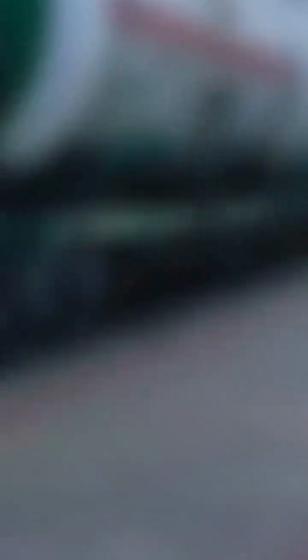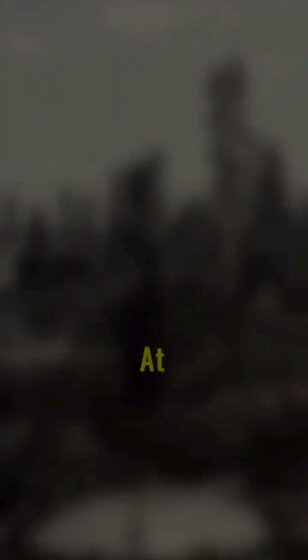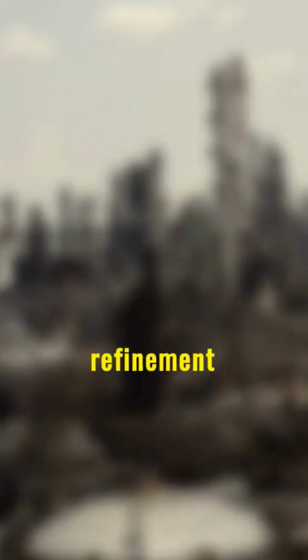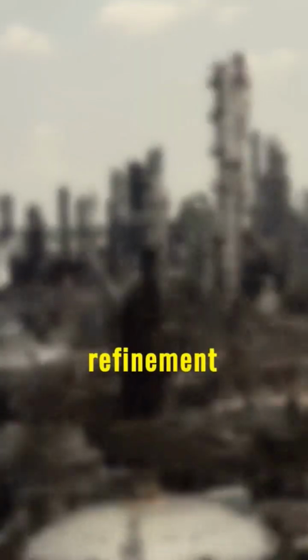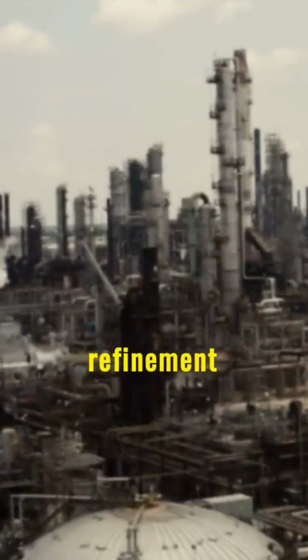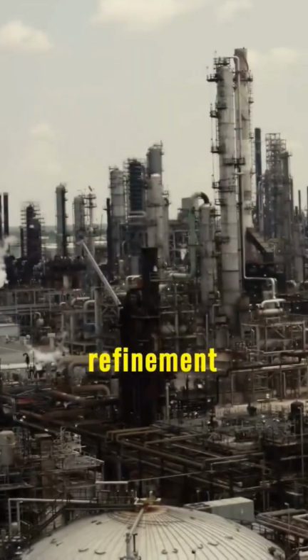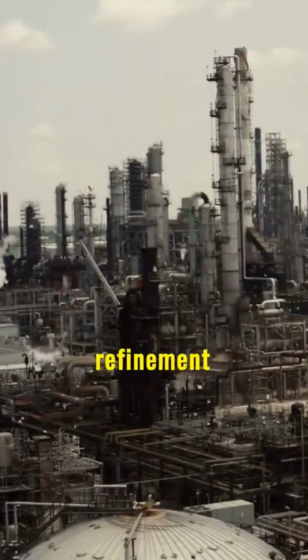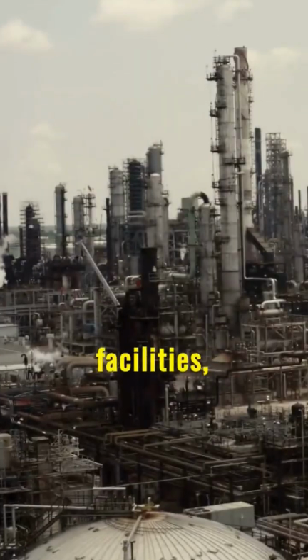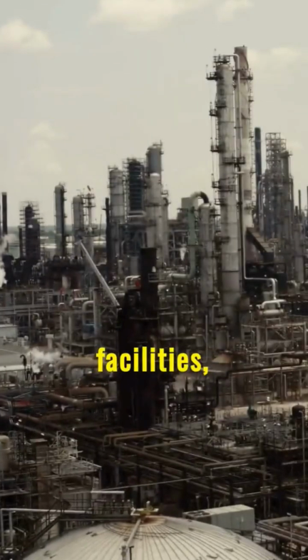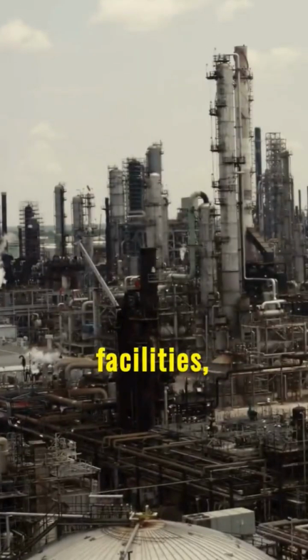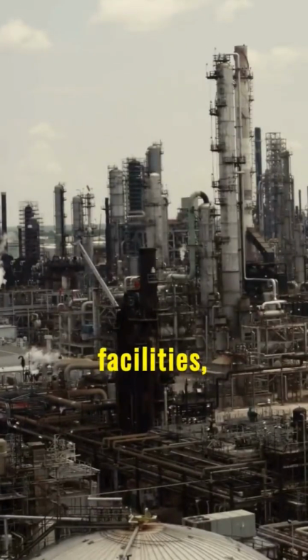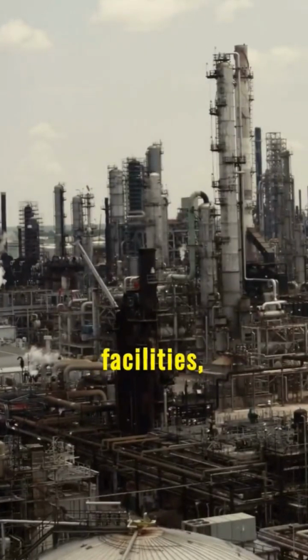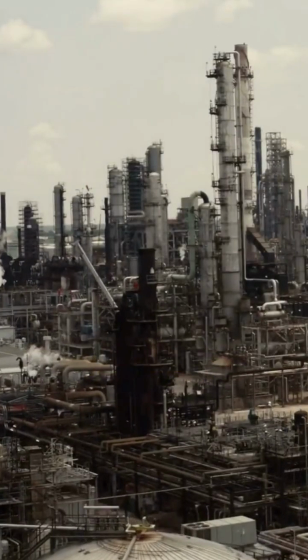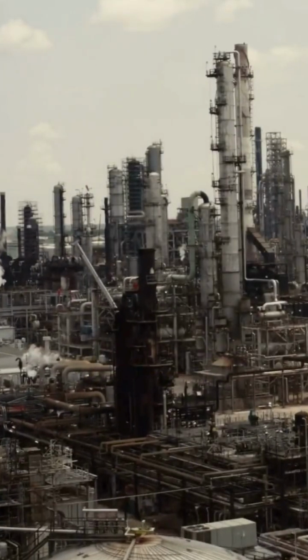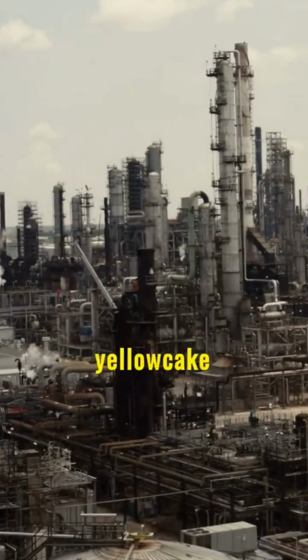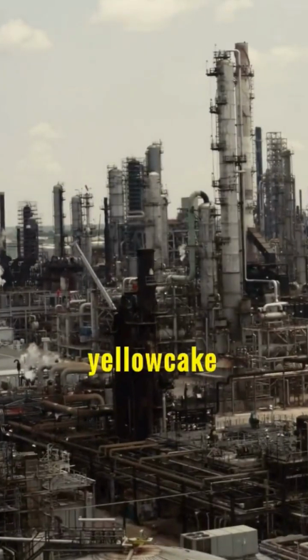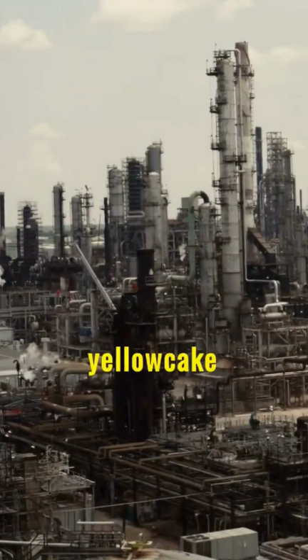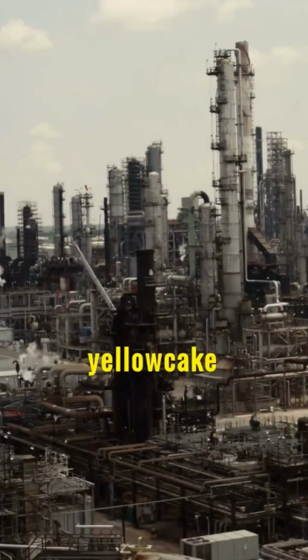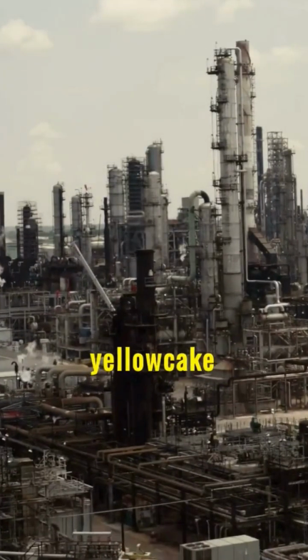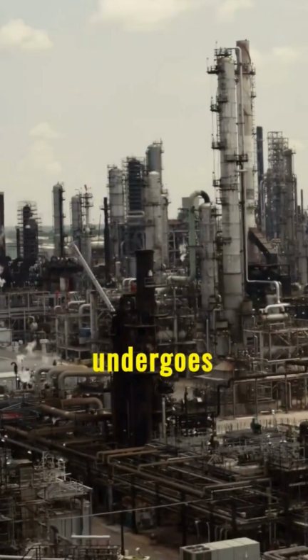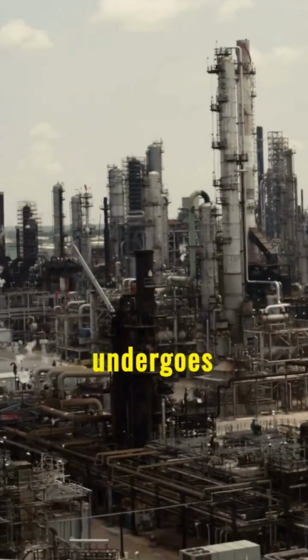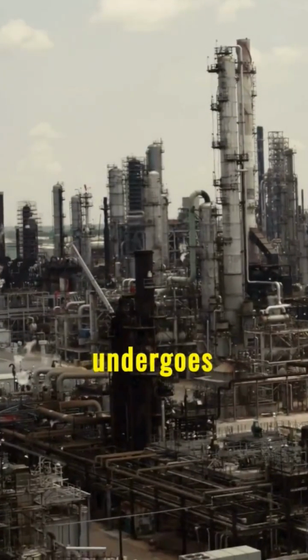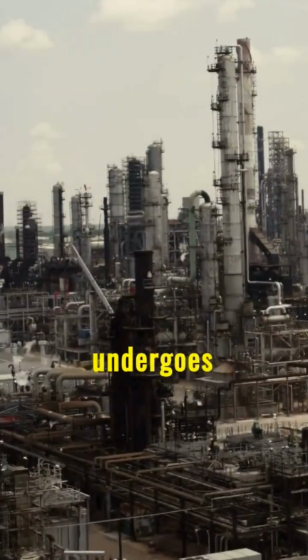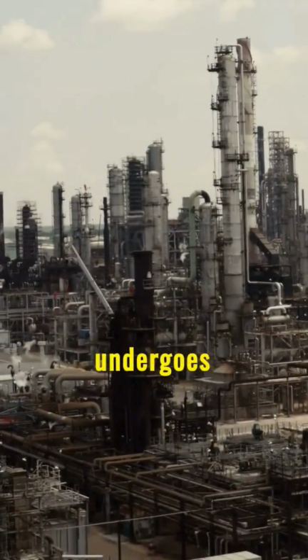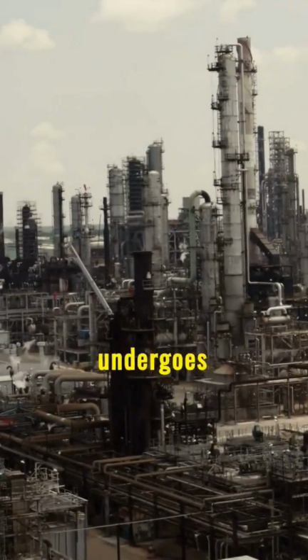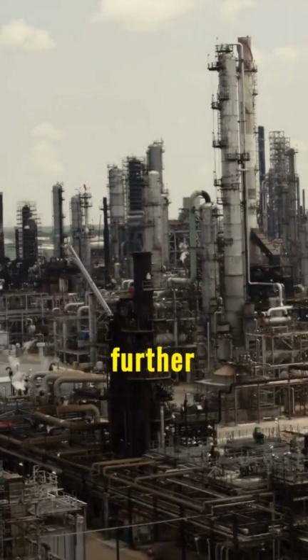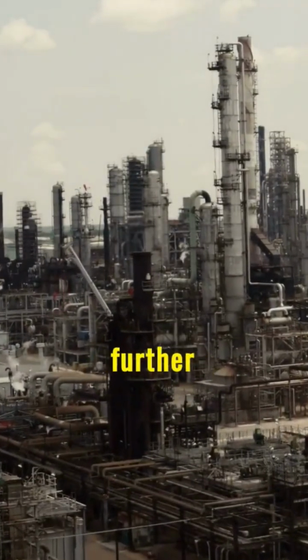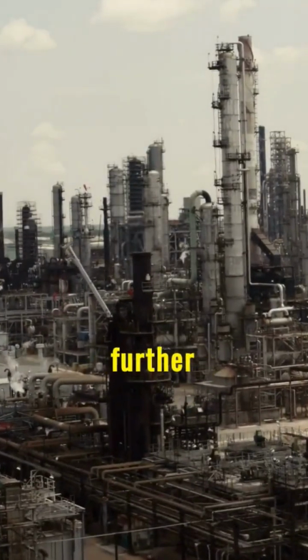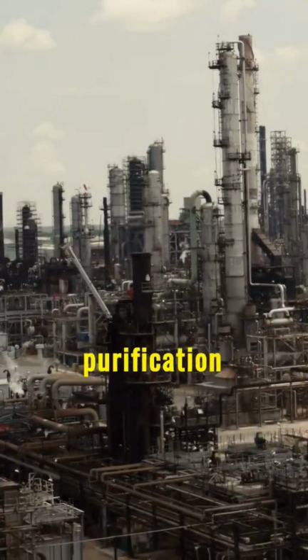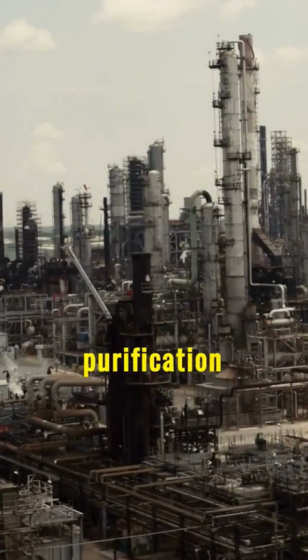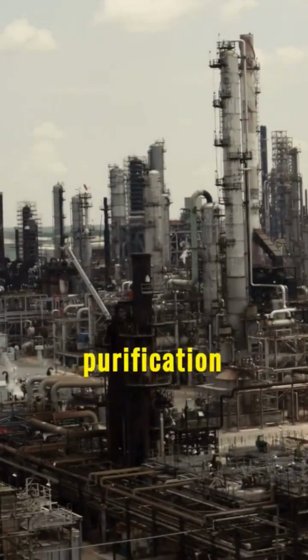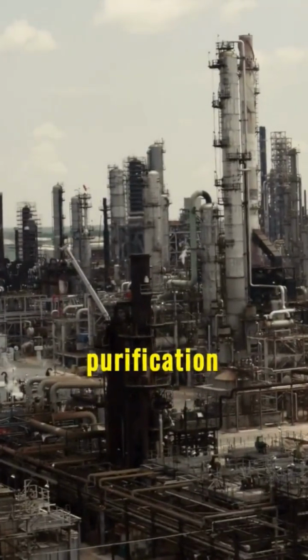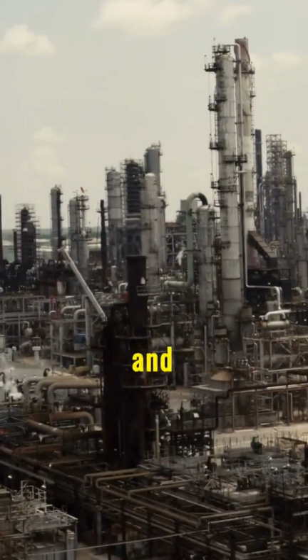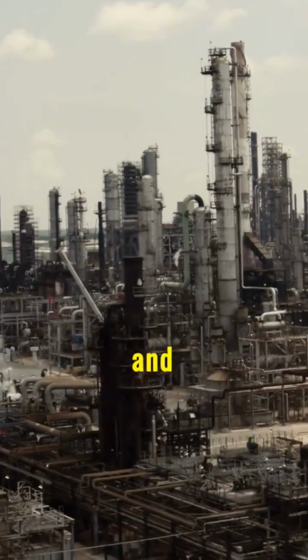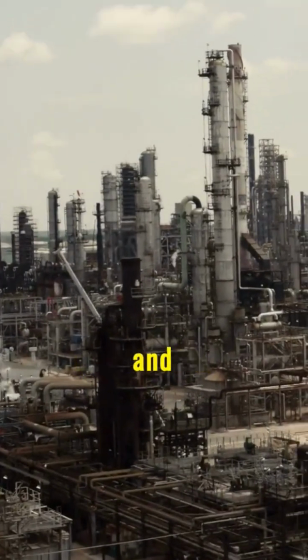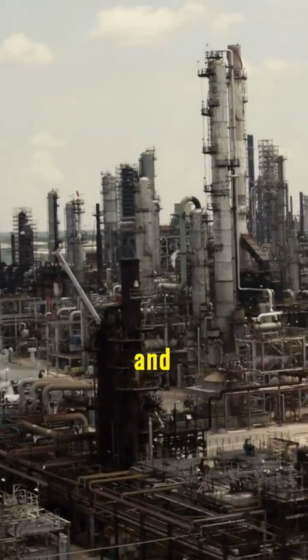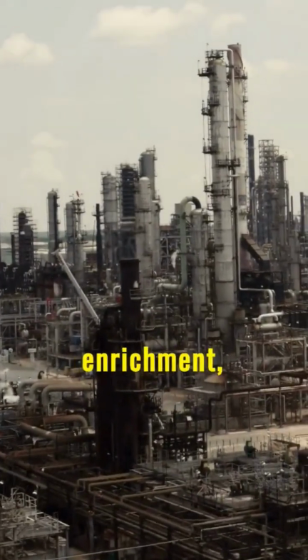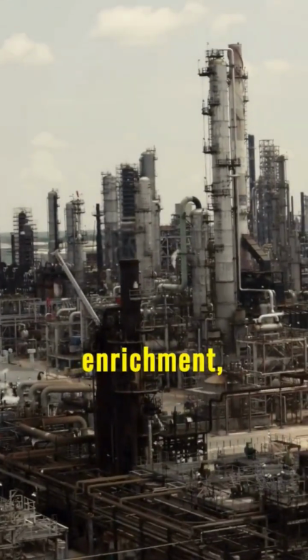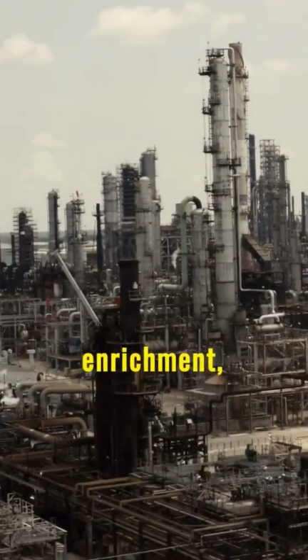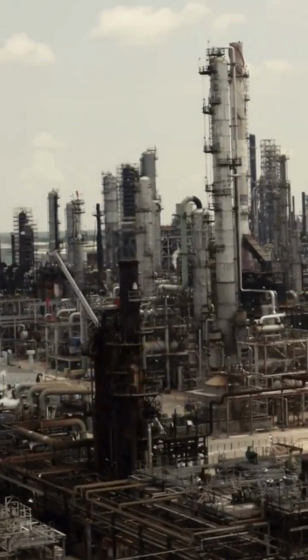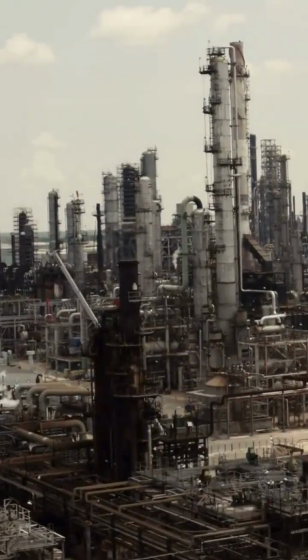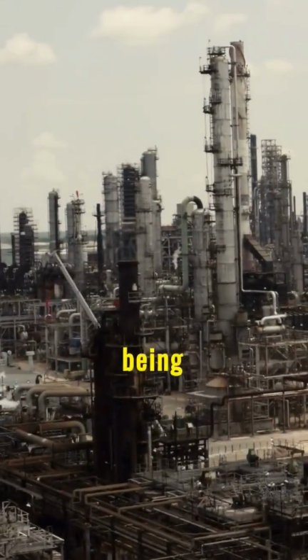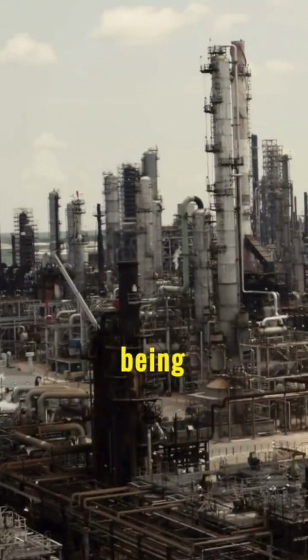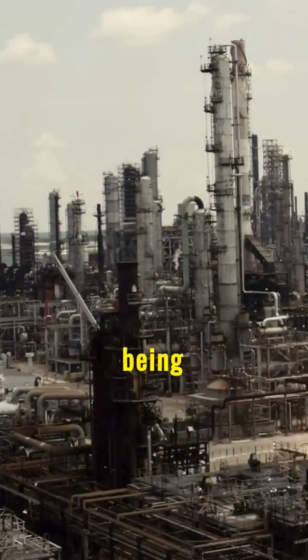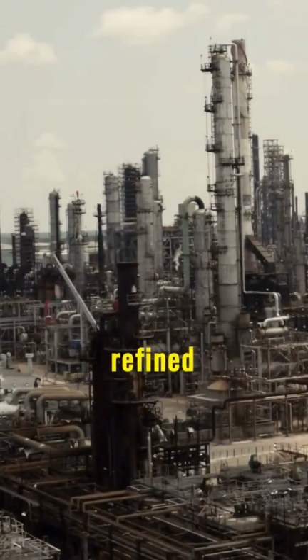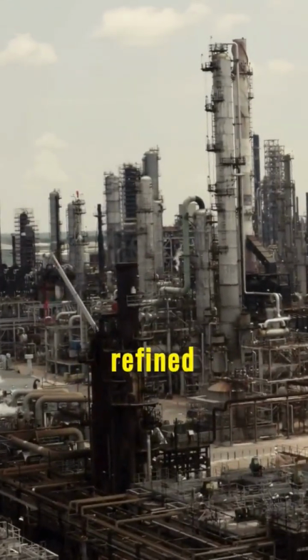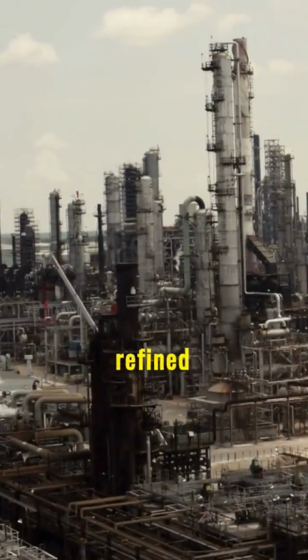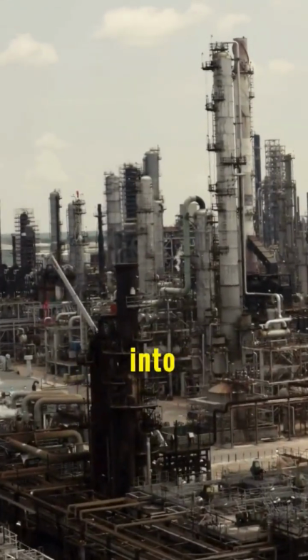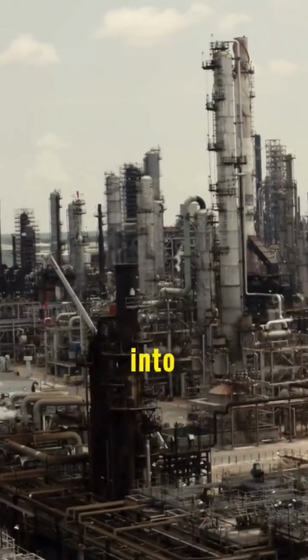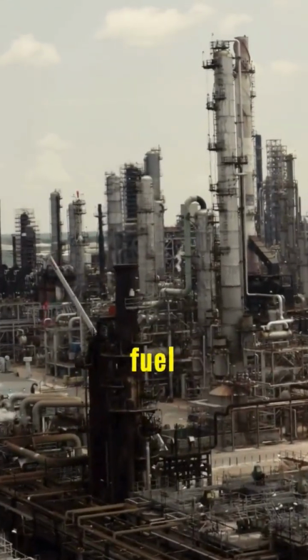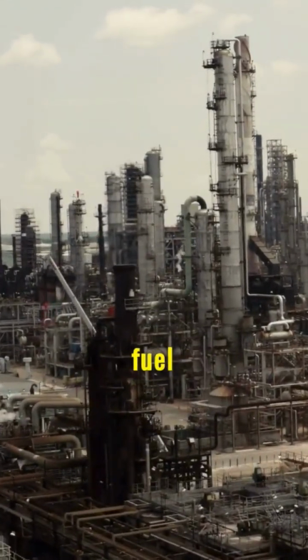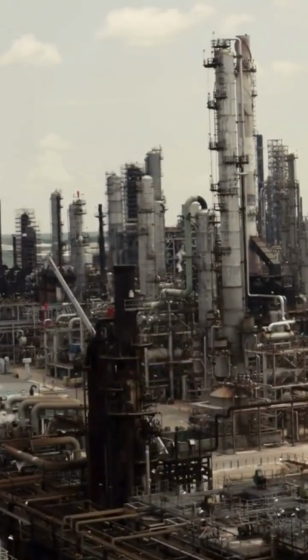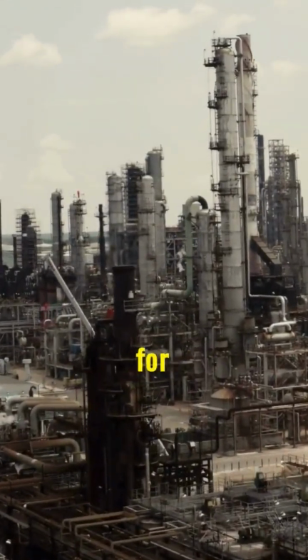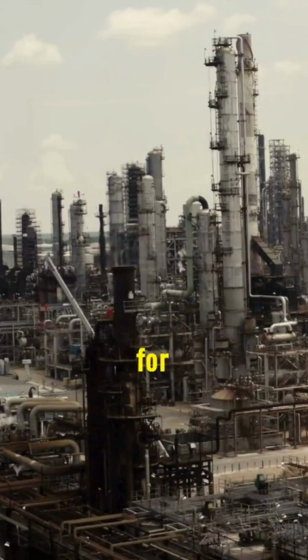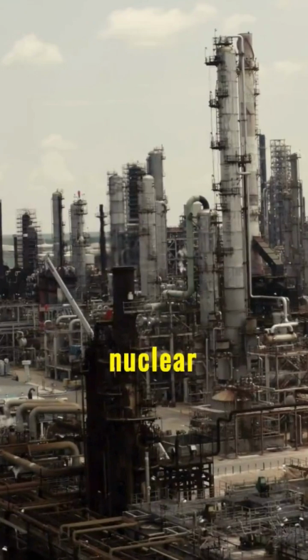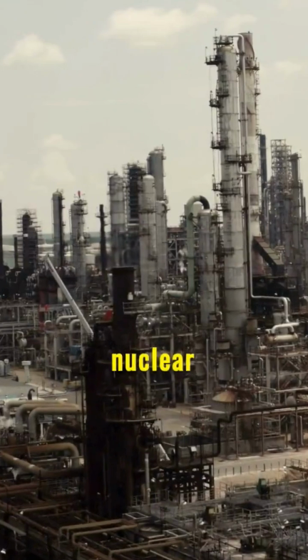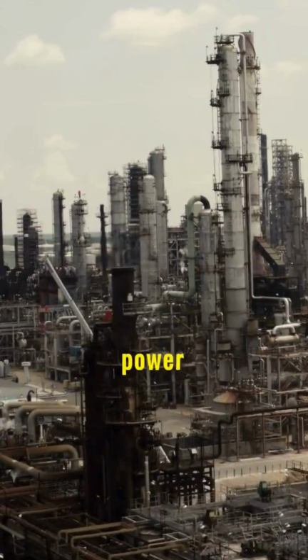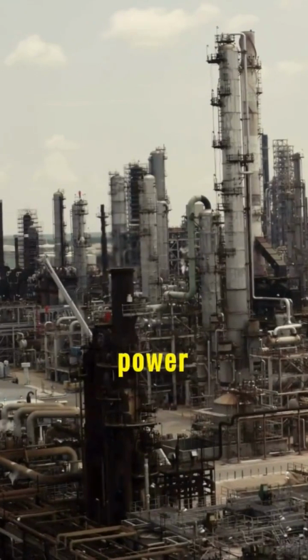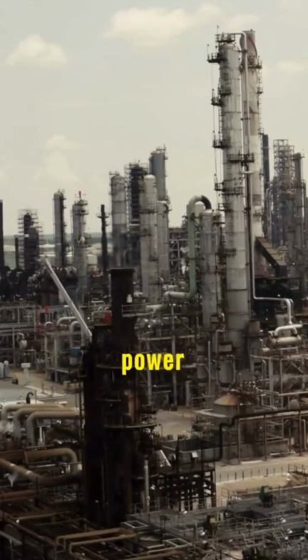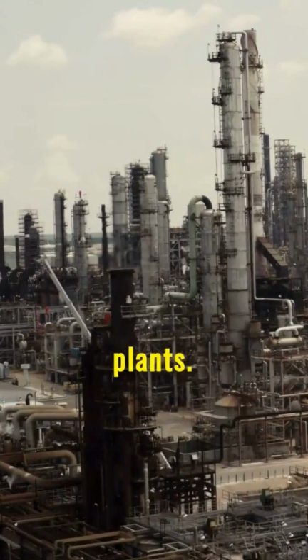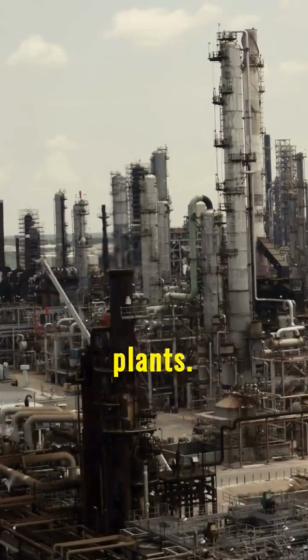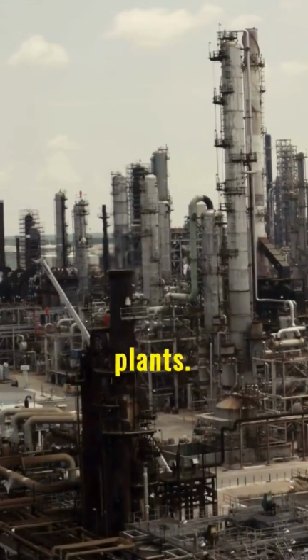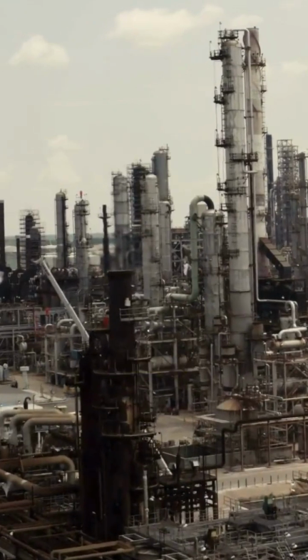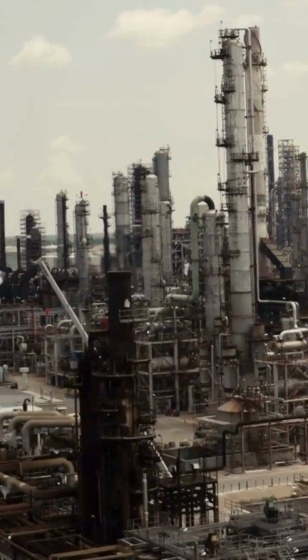At refinement facilities, yellowcake undergoes further purification and enrichment, being refined into fuel for nuclear power plants.